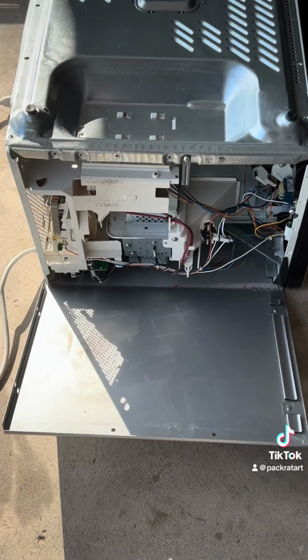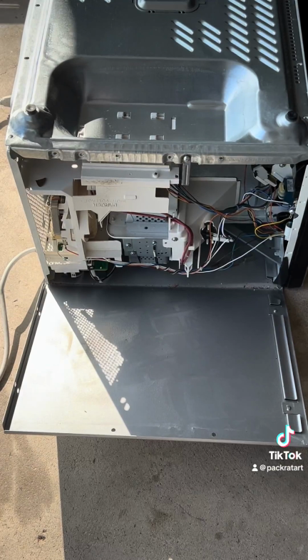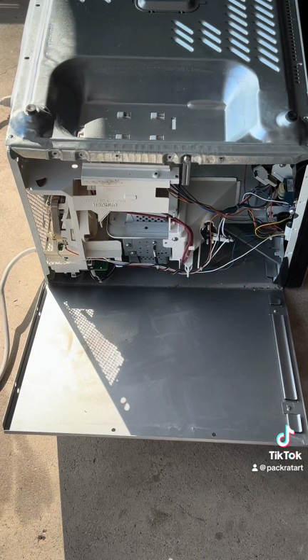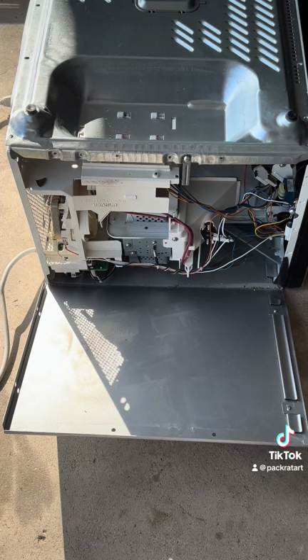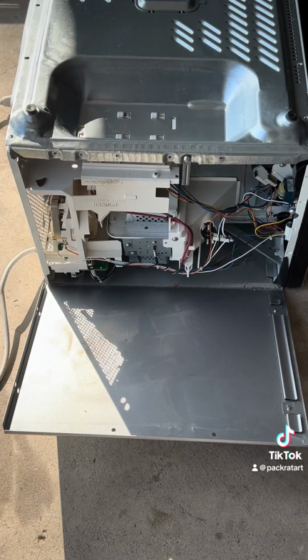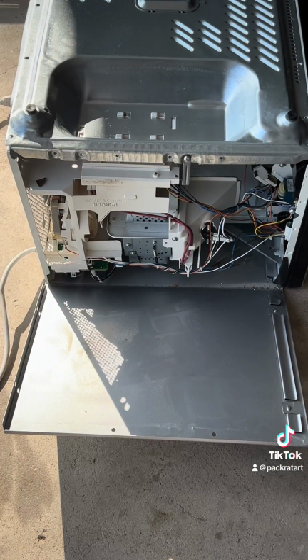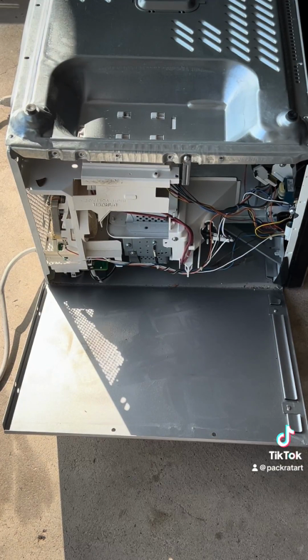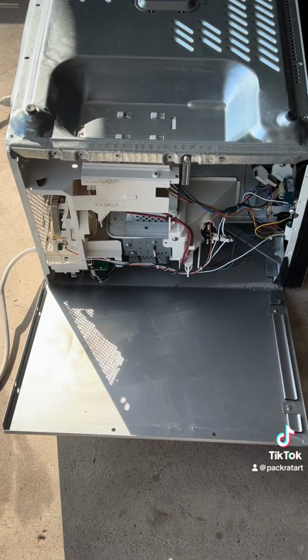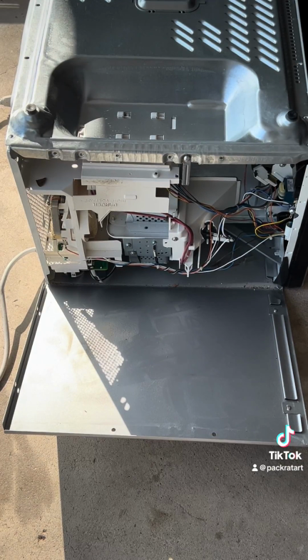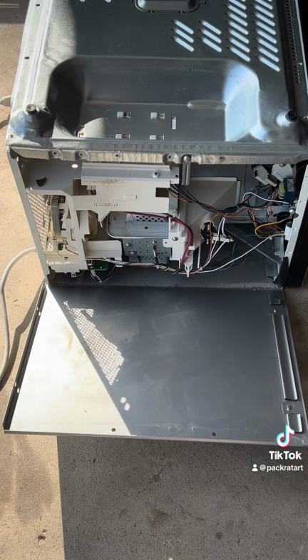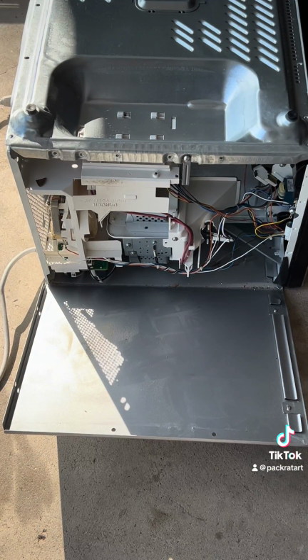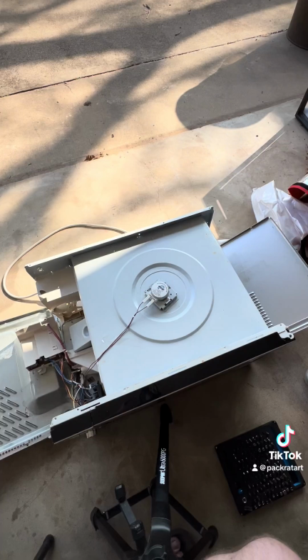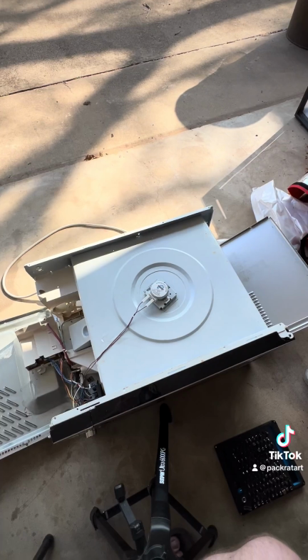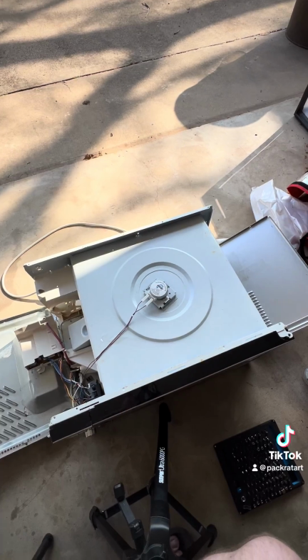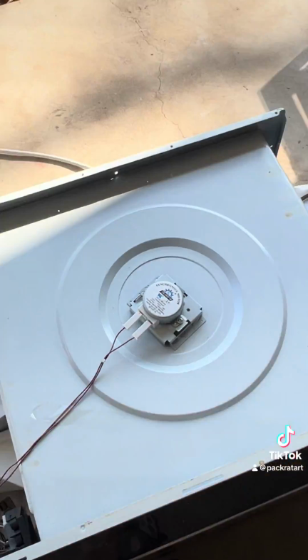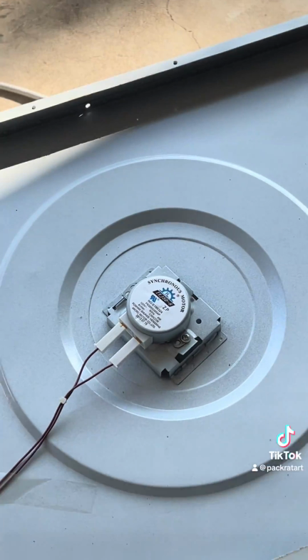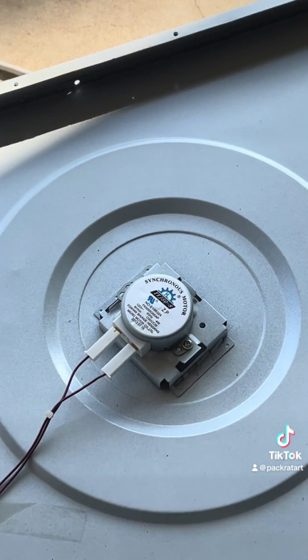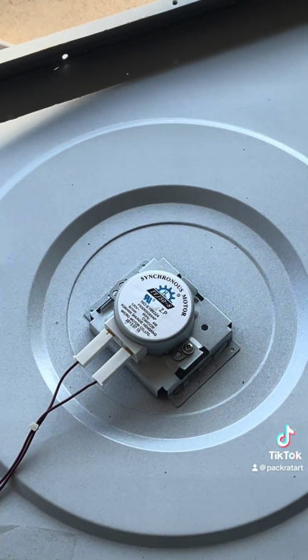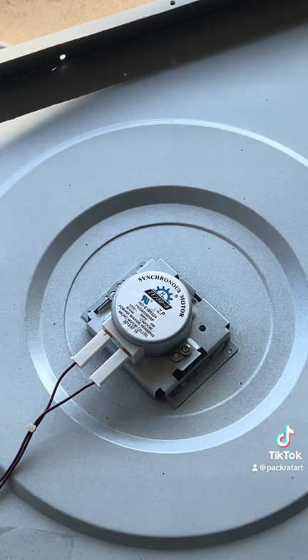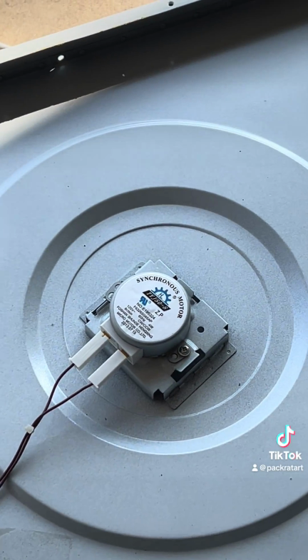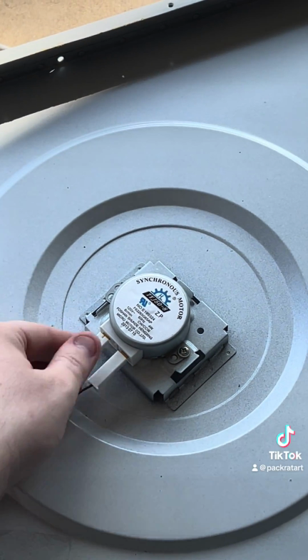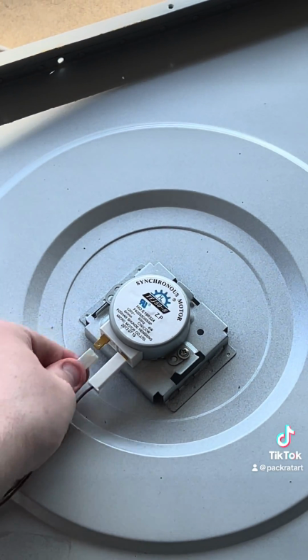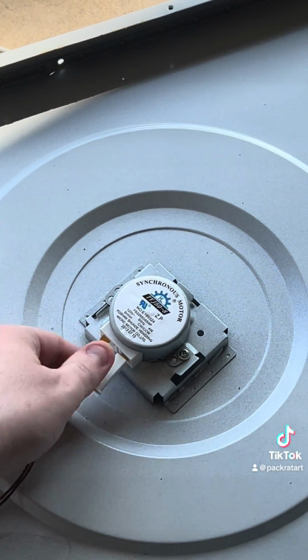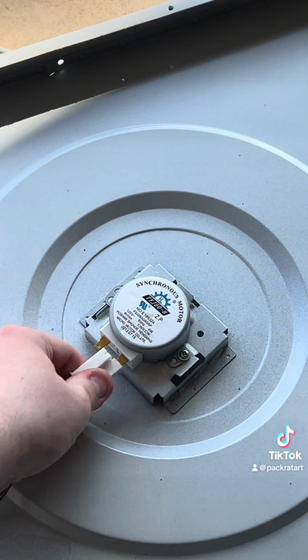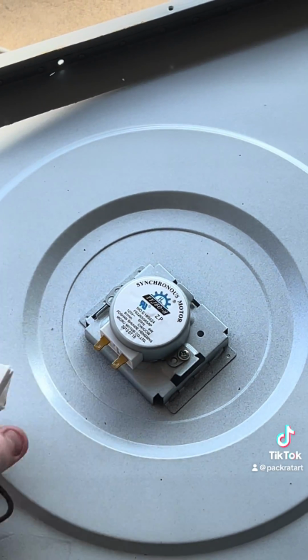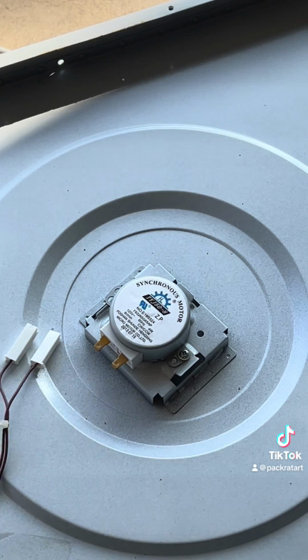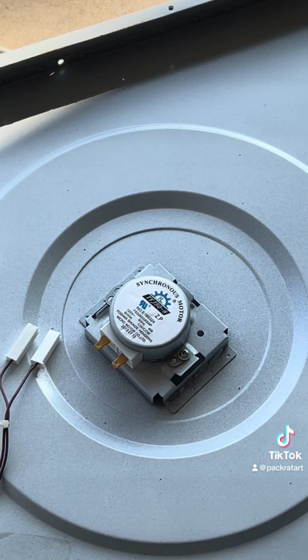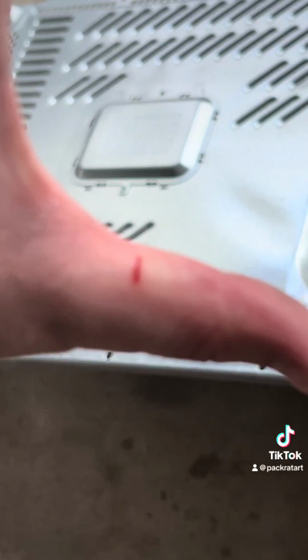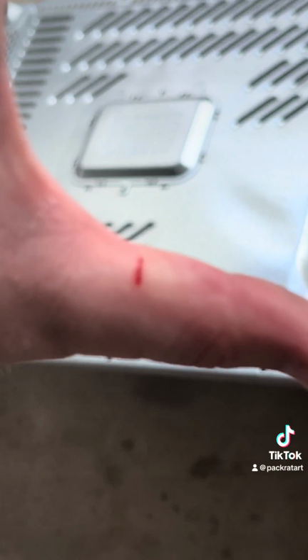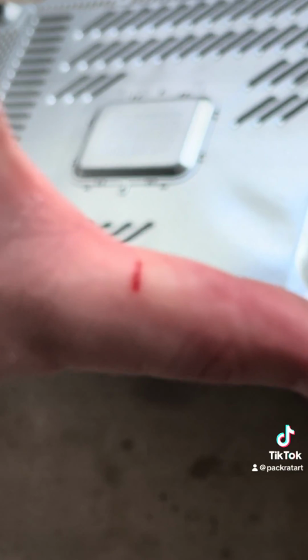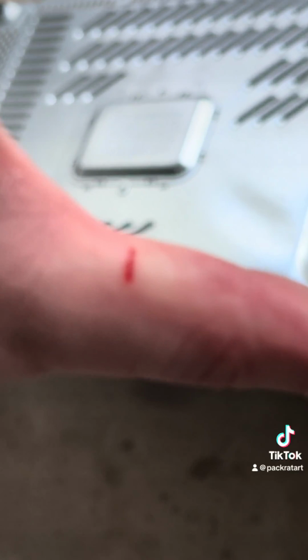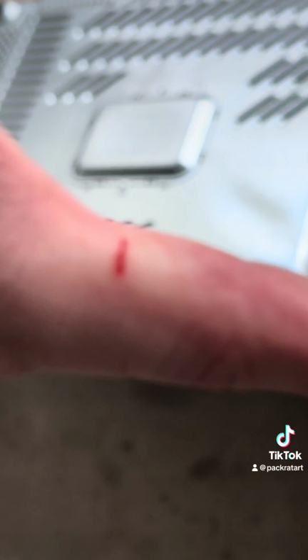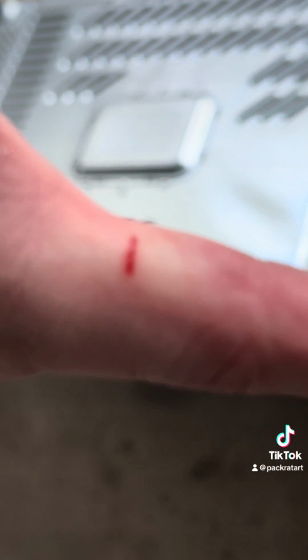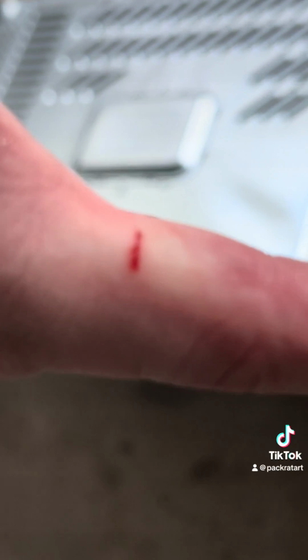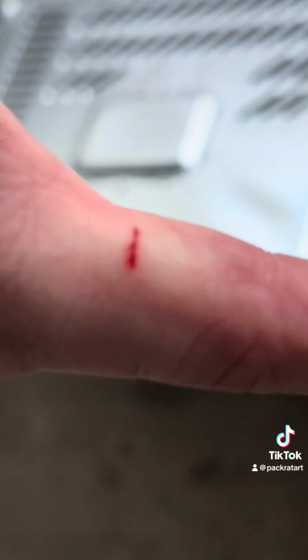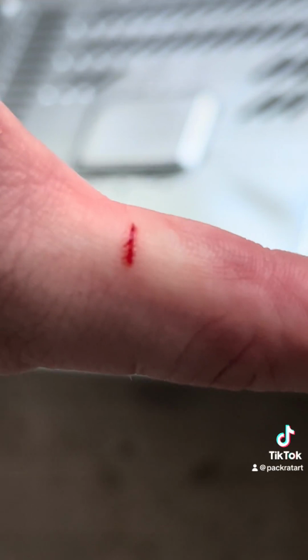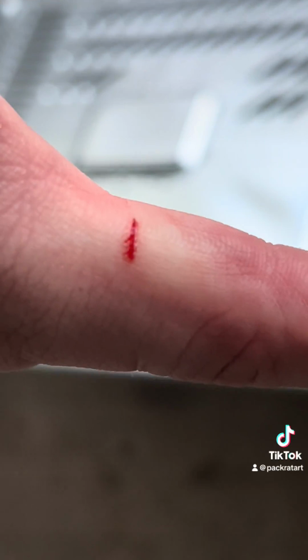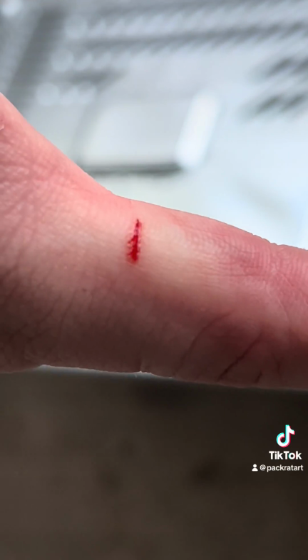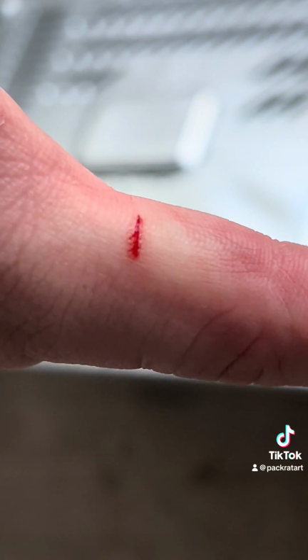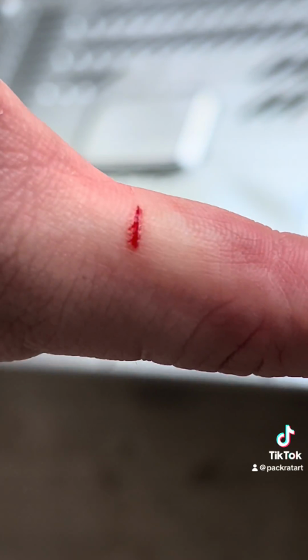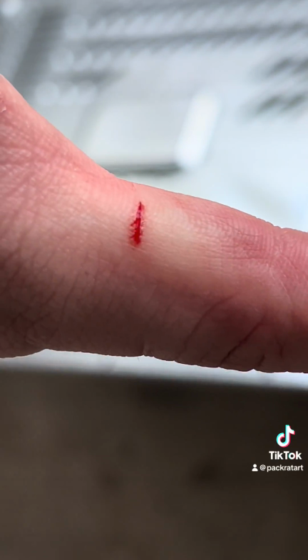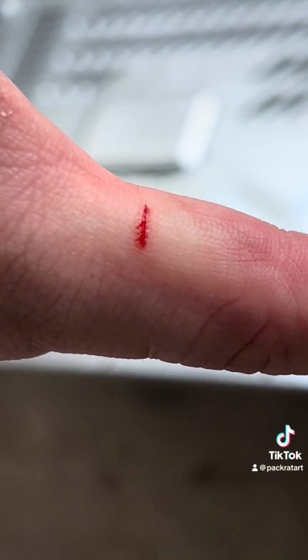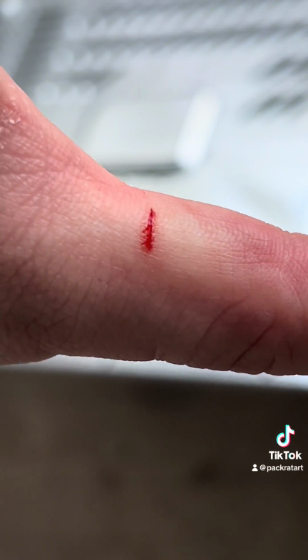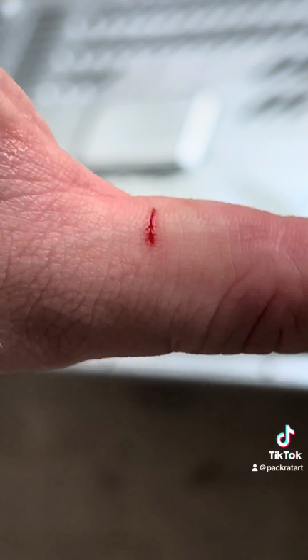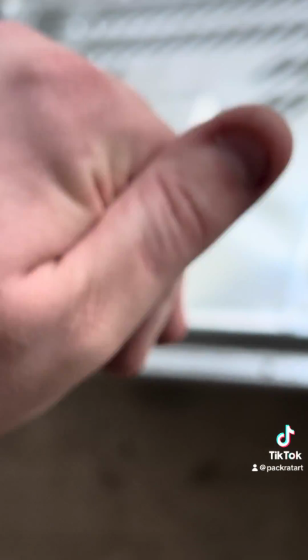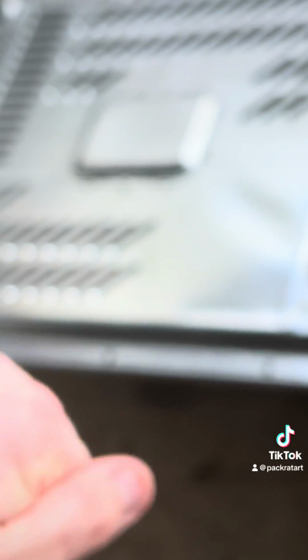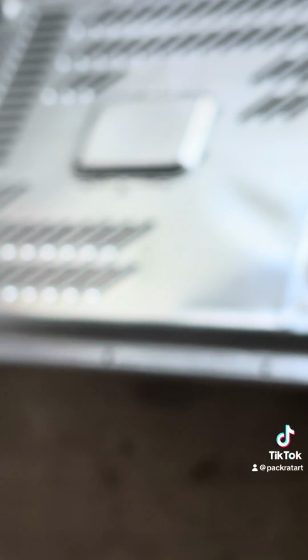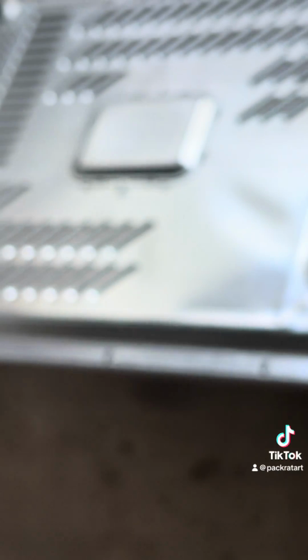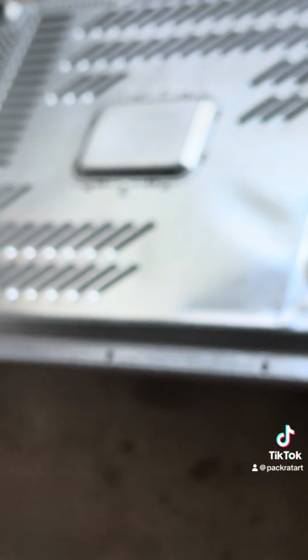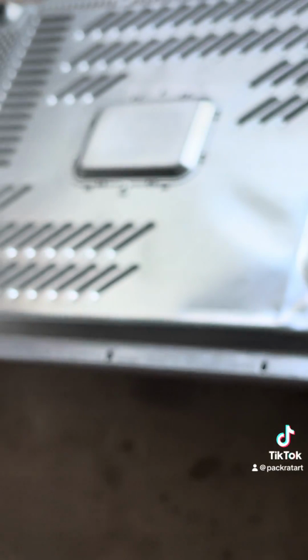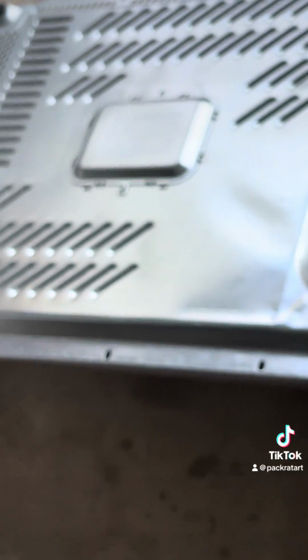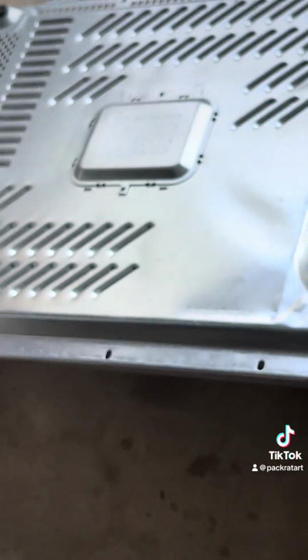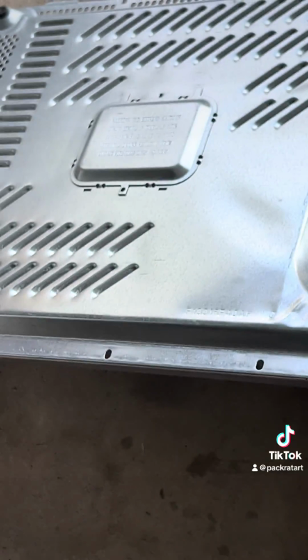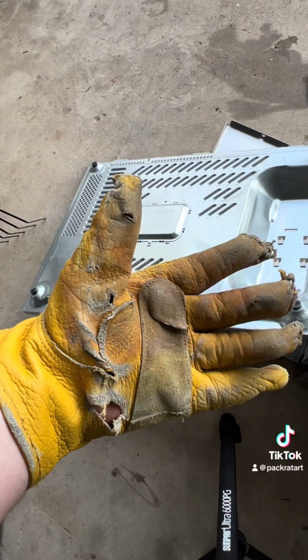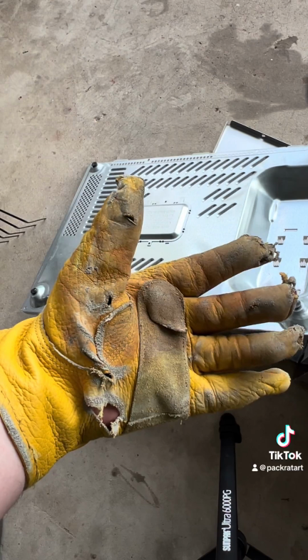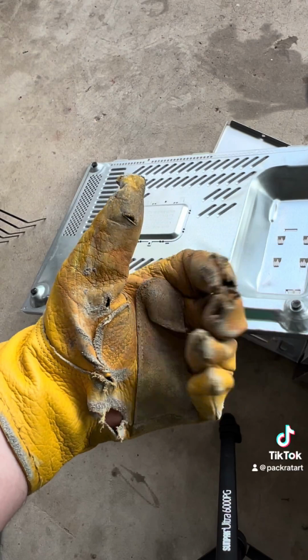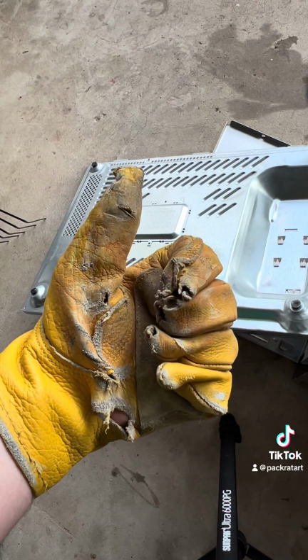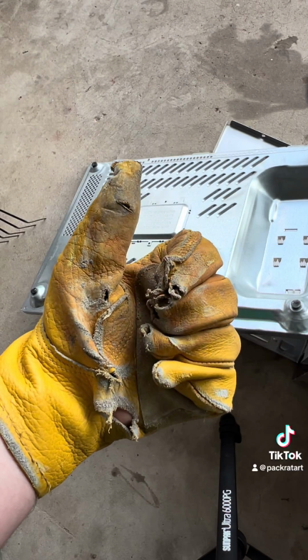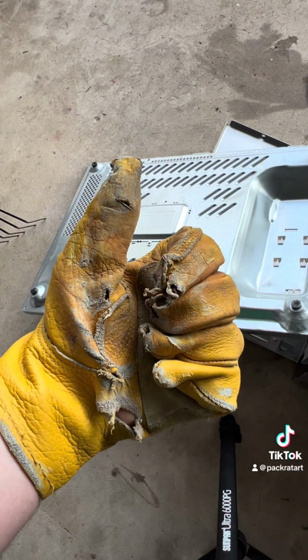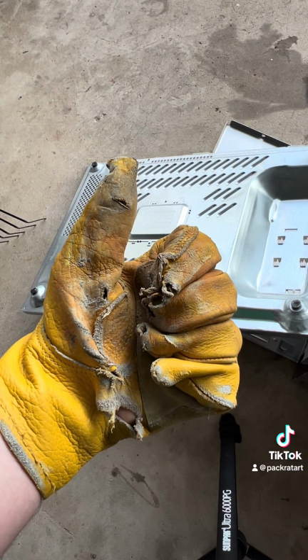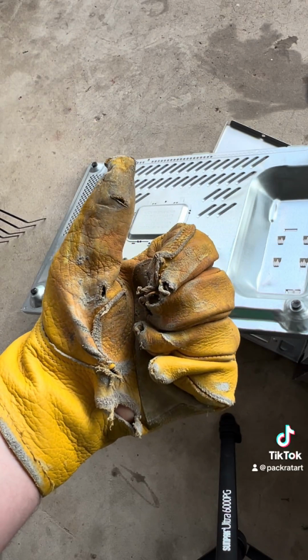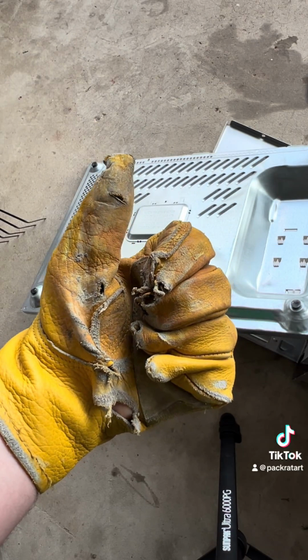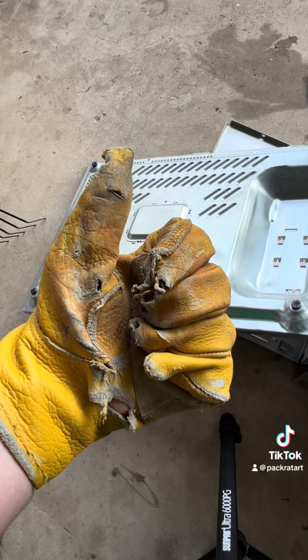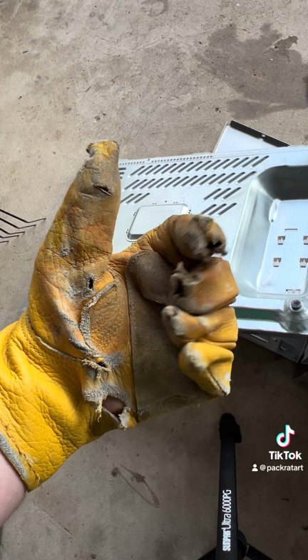Now that it's open, we unplug the motor. The microwave fought back, so I put my glove on, which has seen some things.